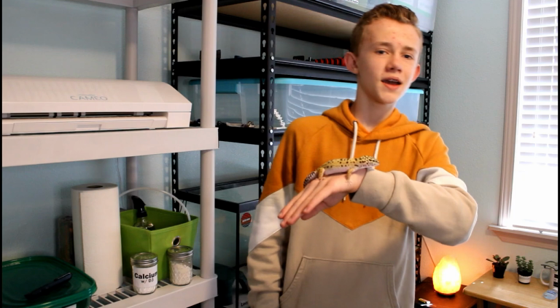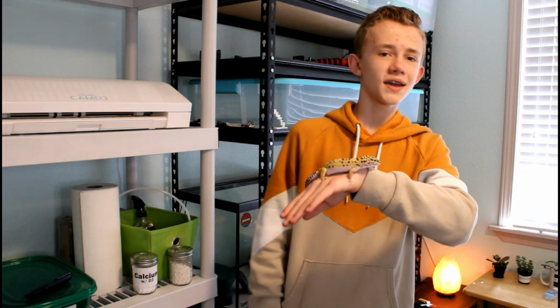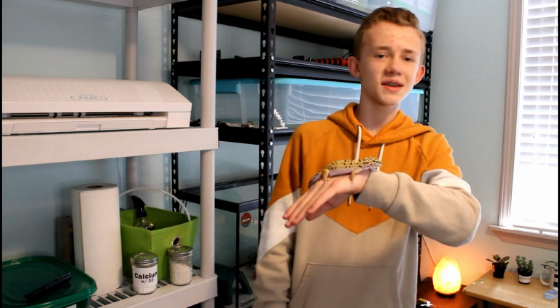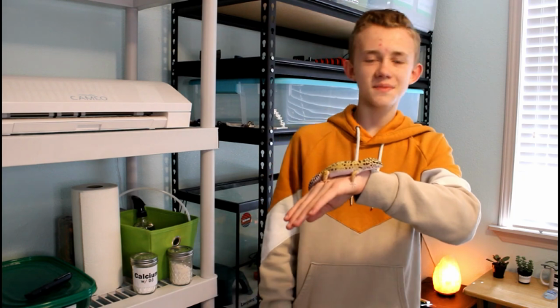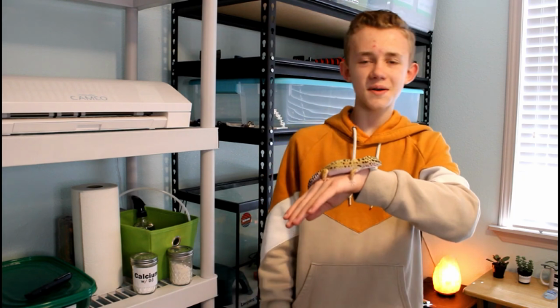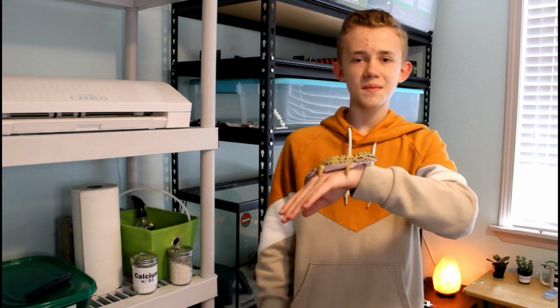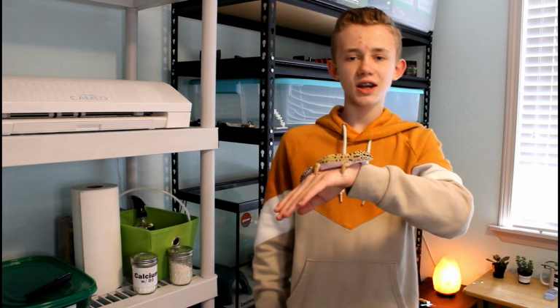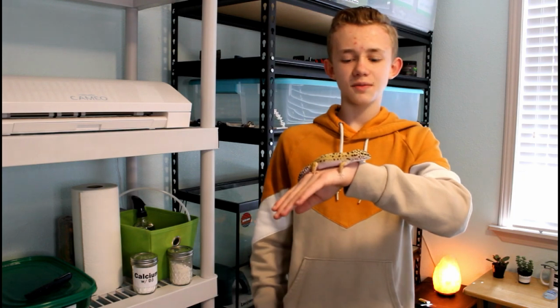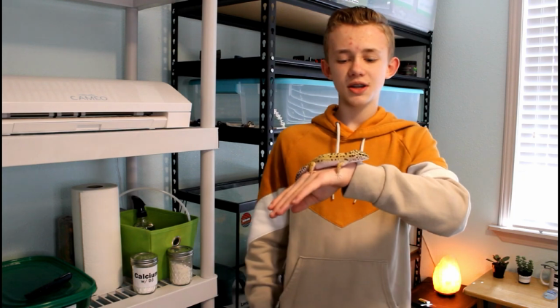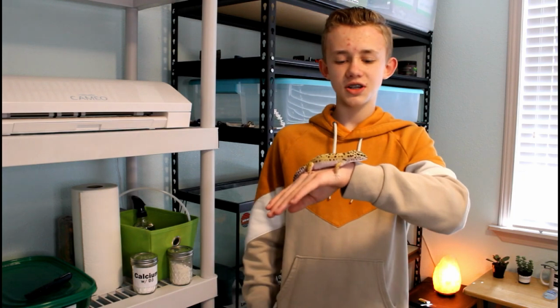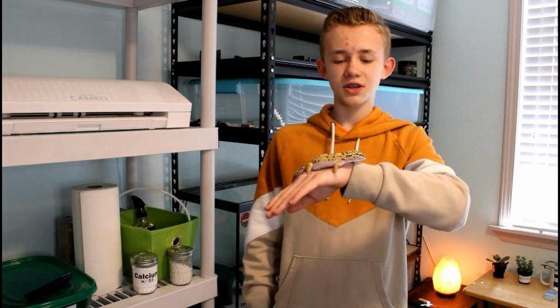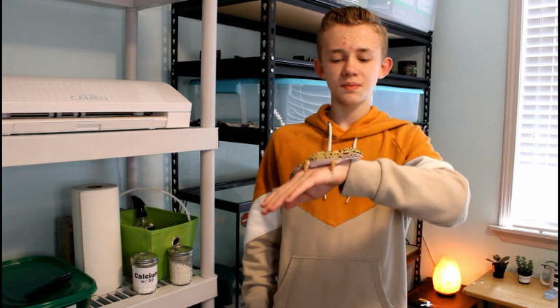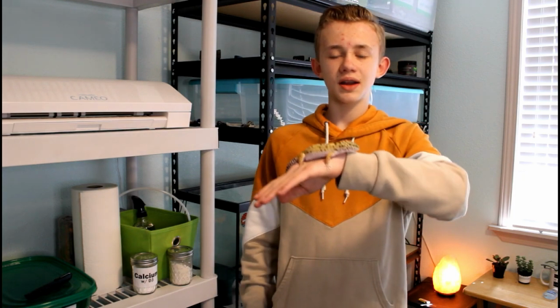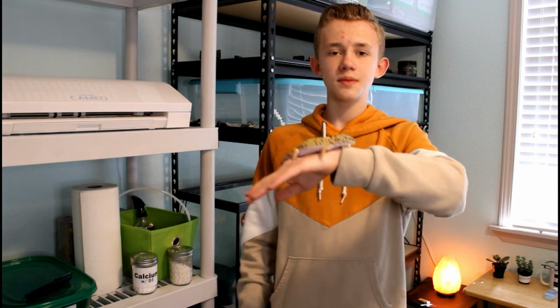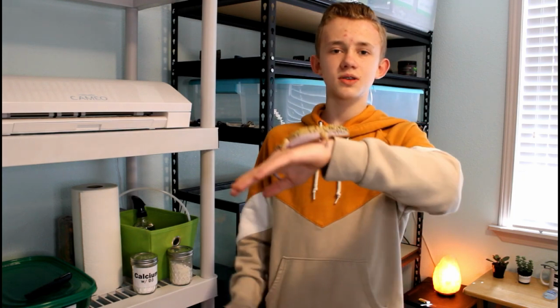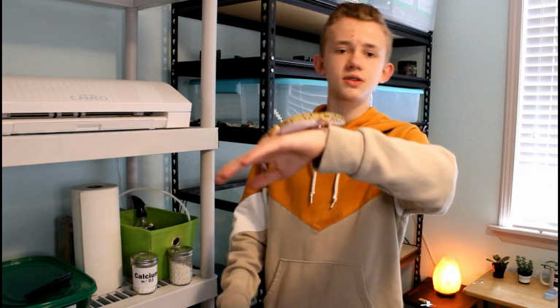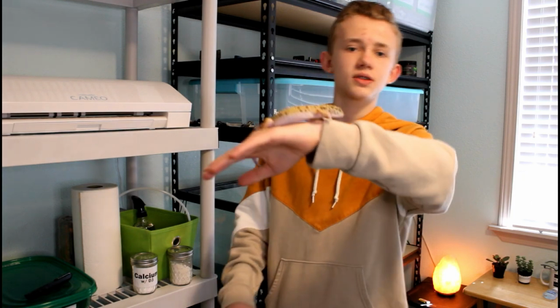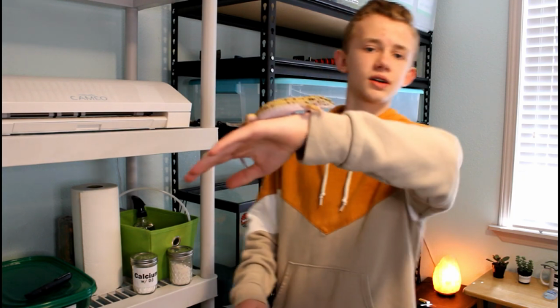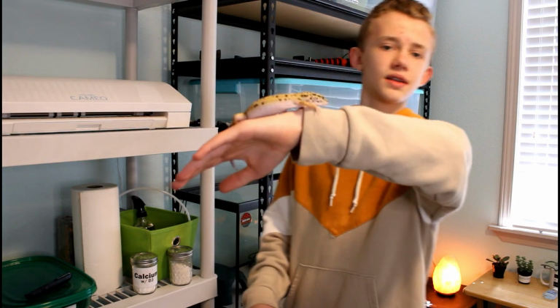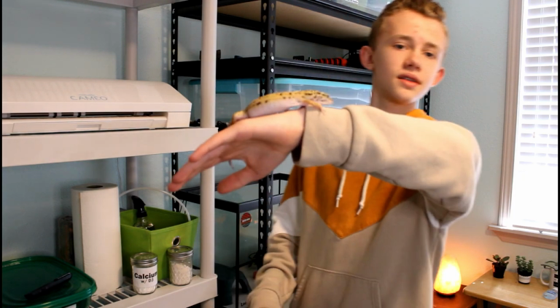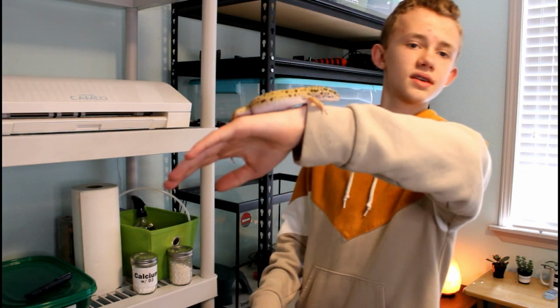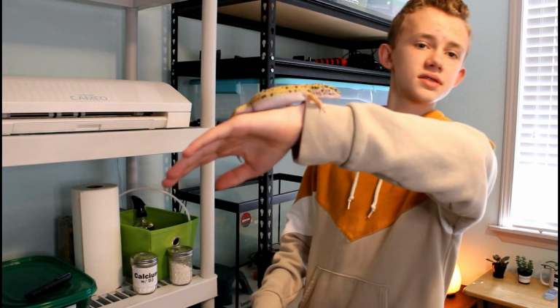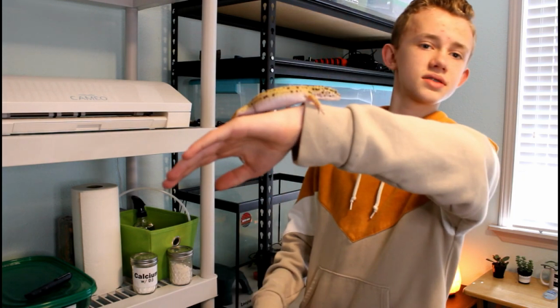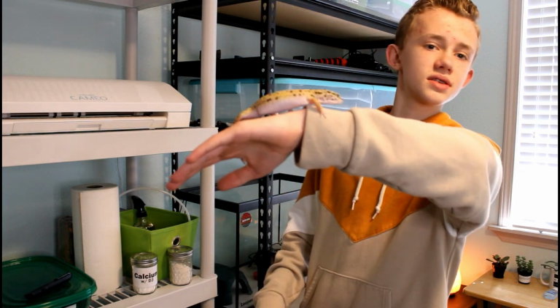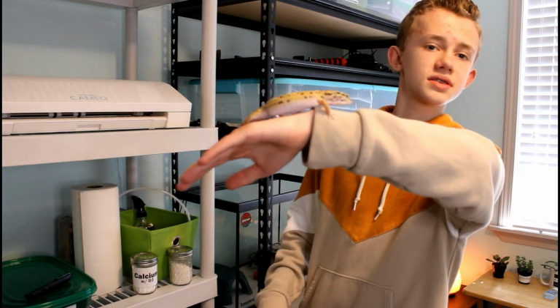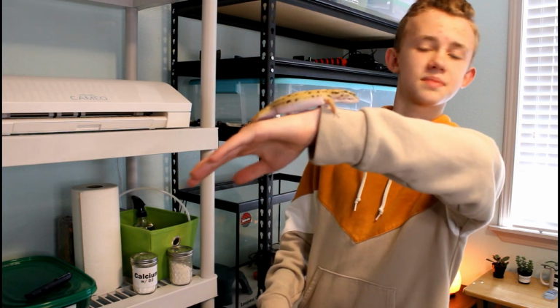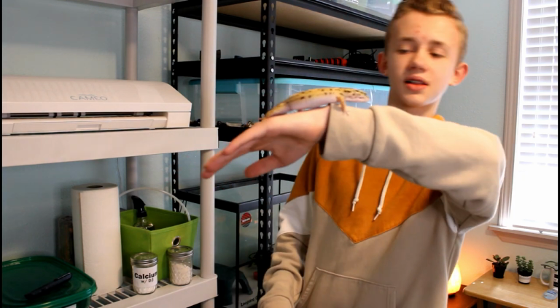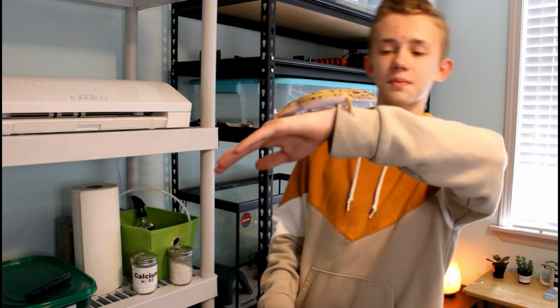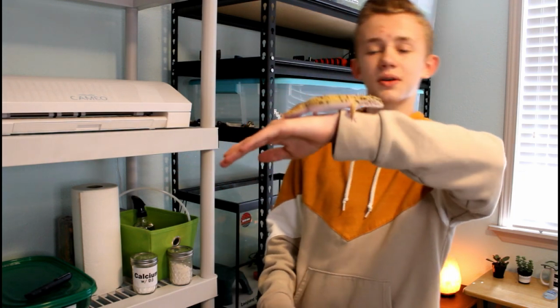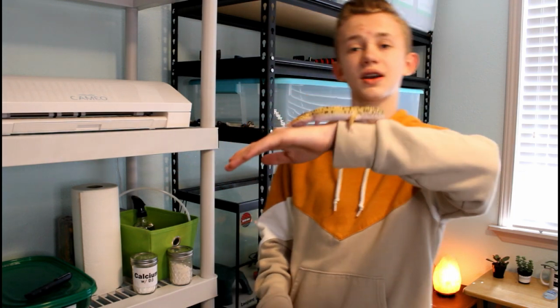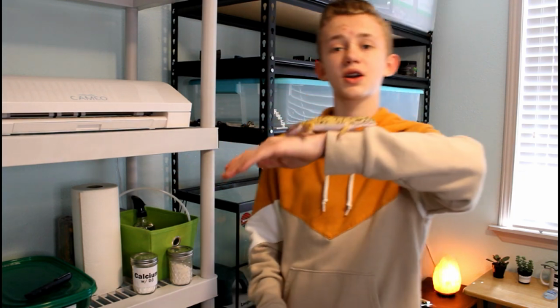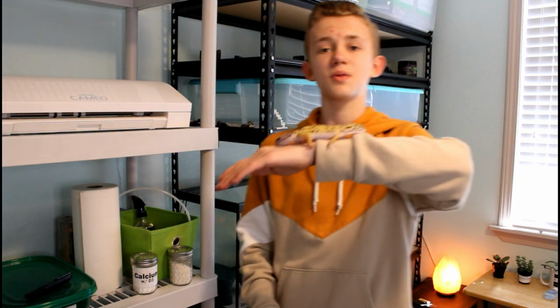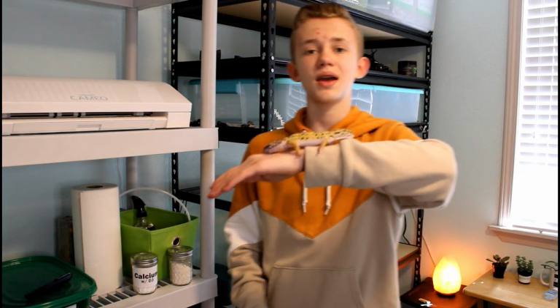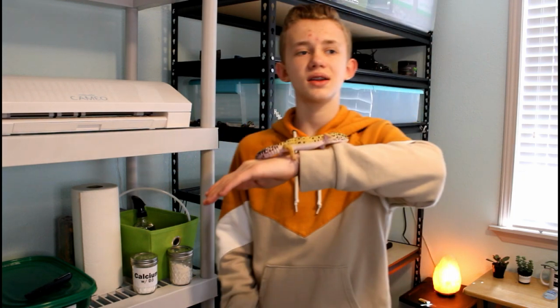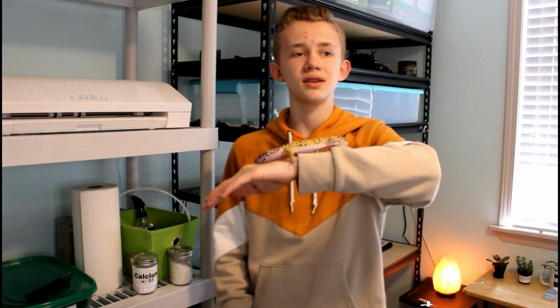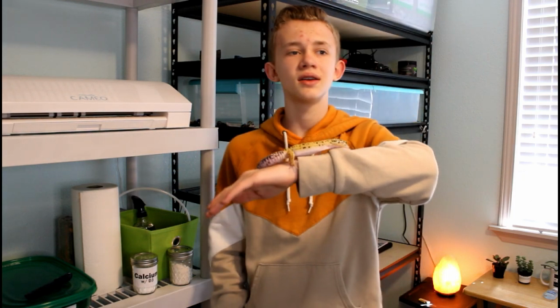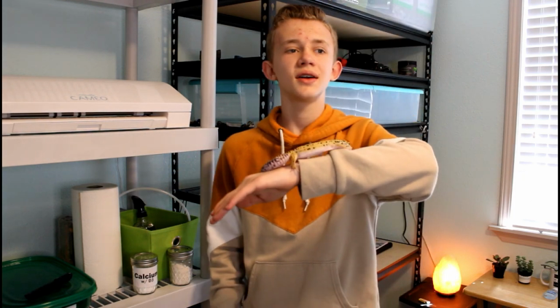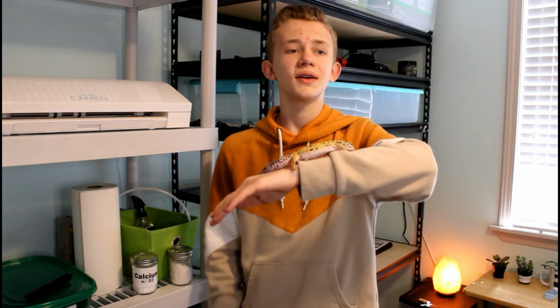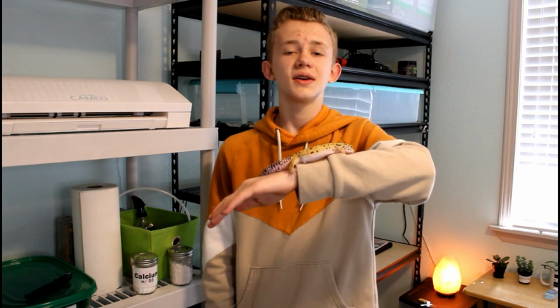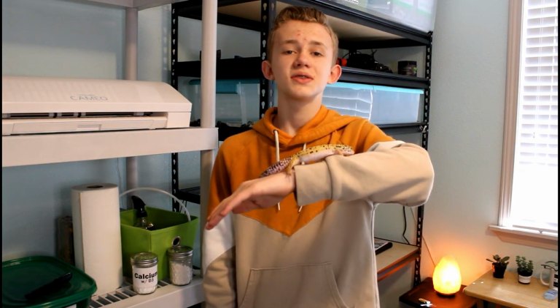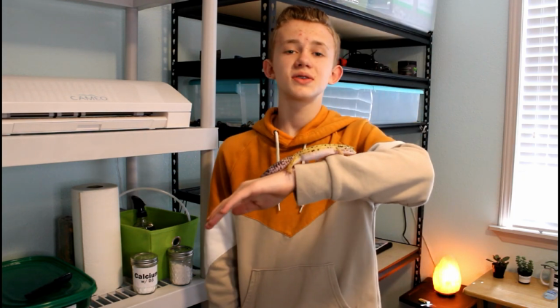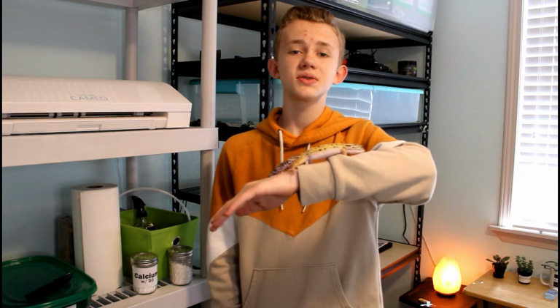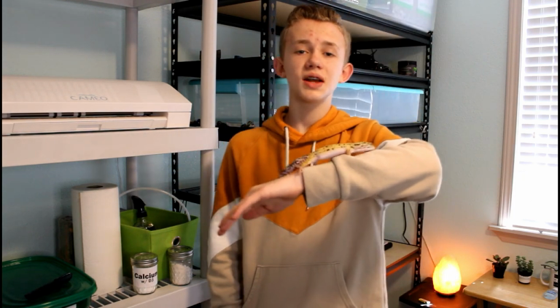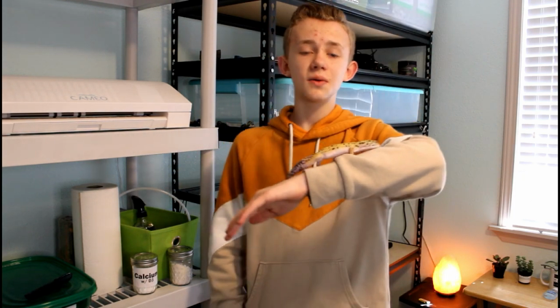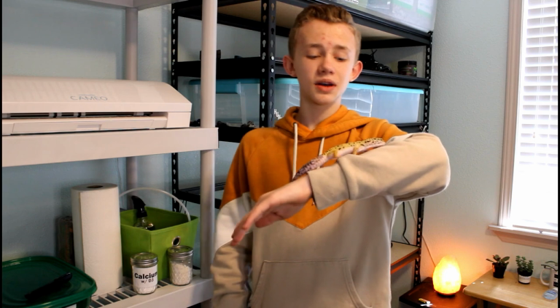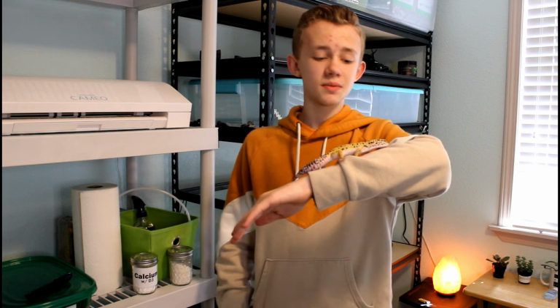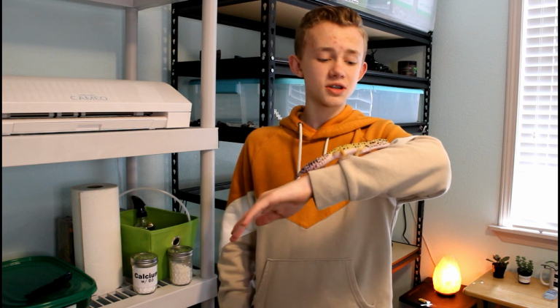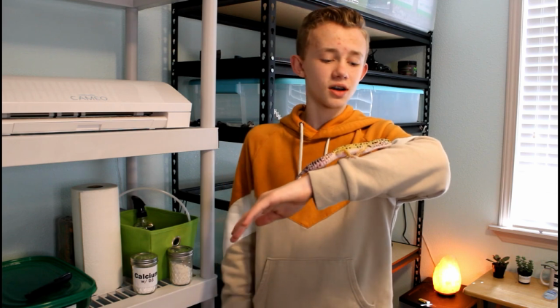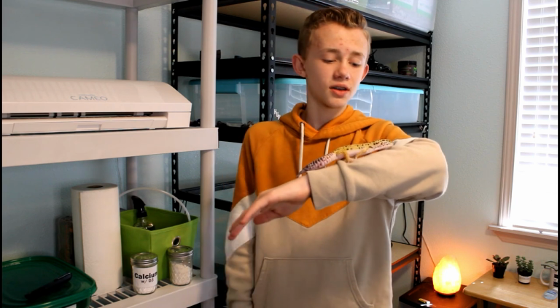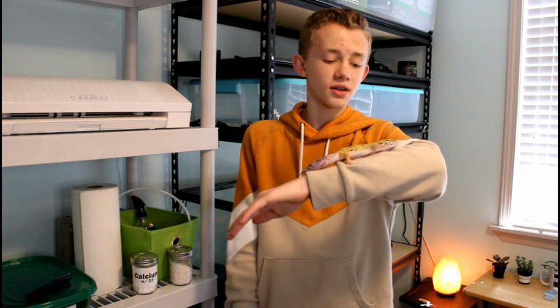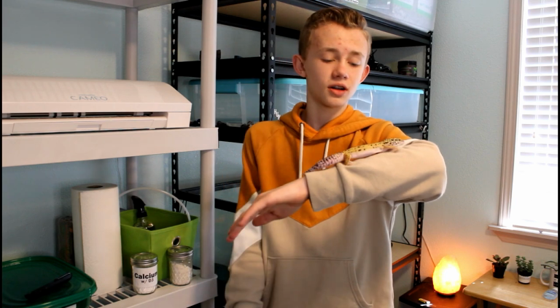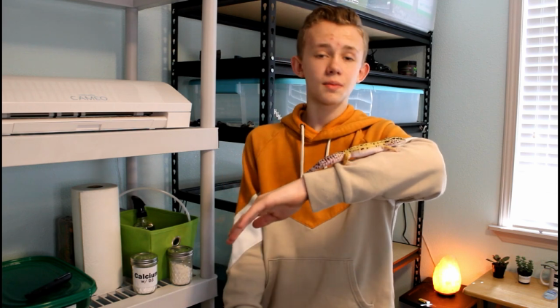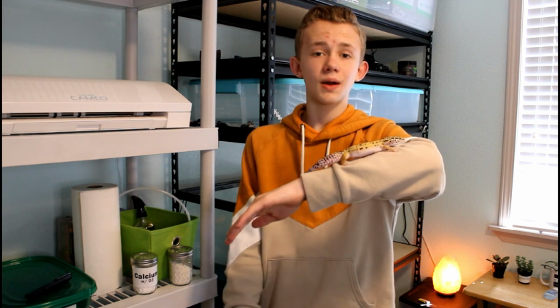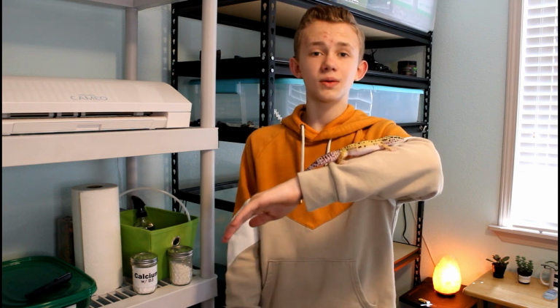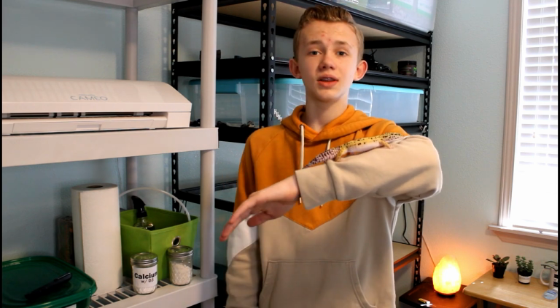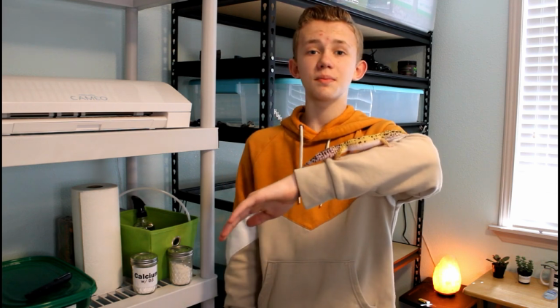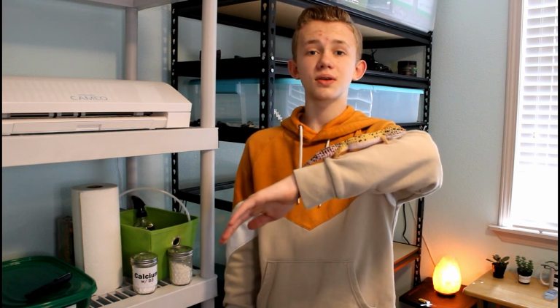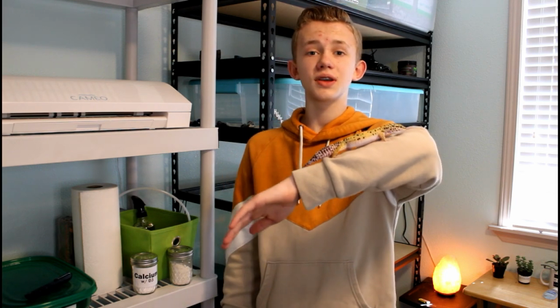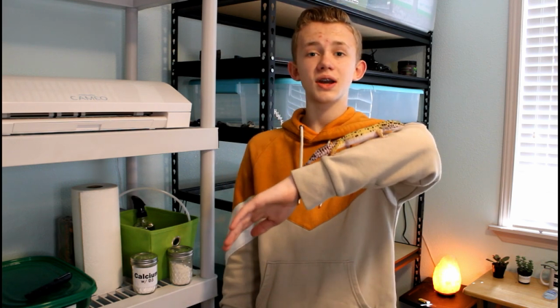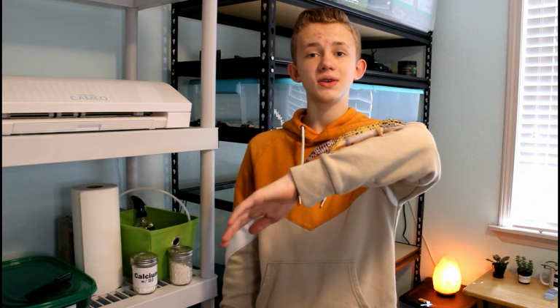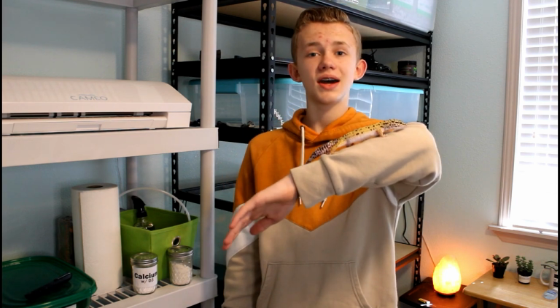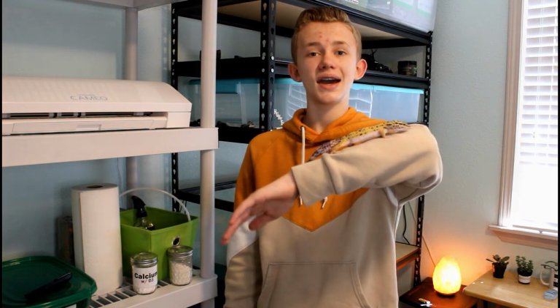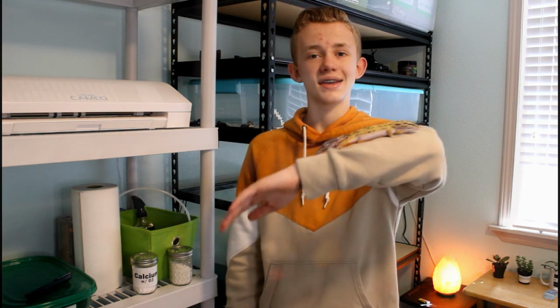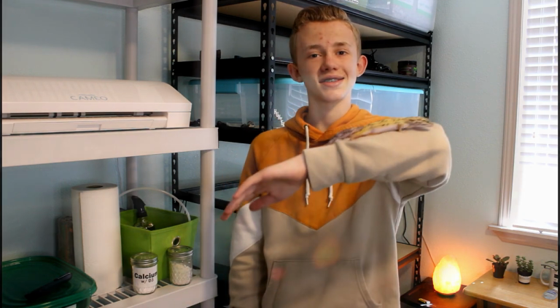Hey guys, welcome back to my channel. My name's Hunter, and this is my leopard gecko, Peyton. Today we're going to be talking all about leopard gecko diets.